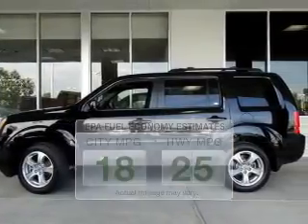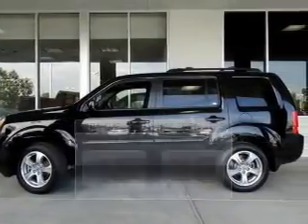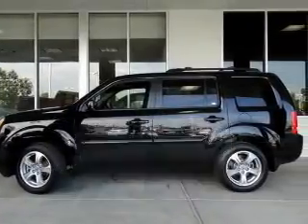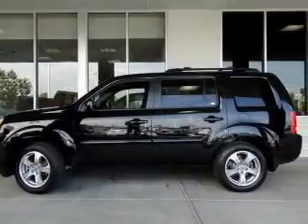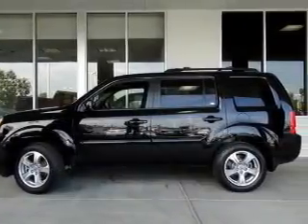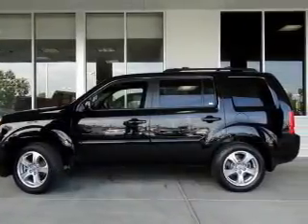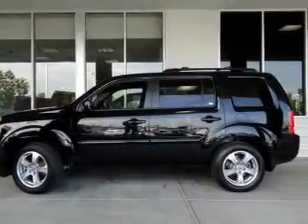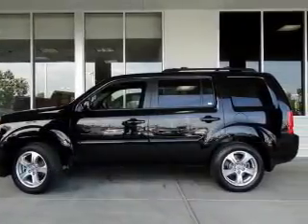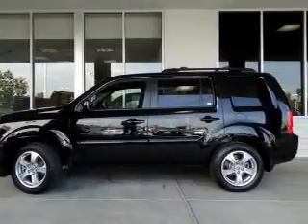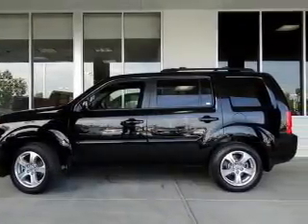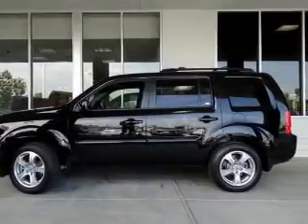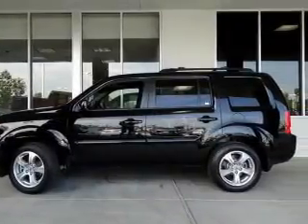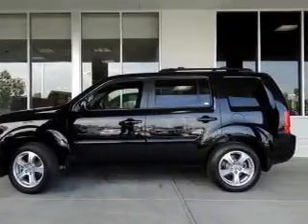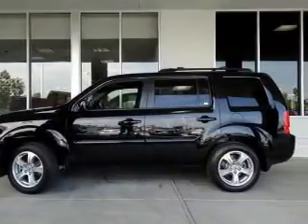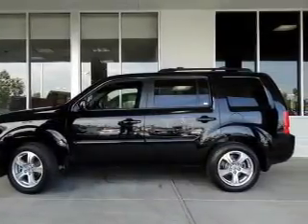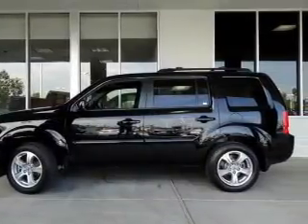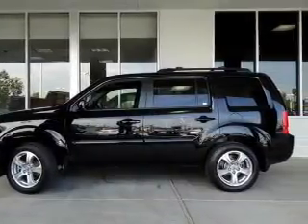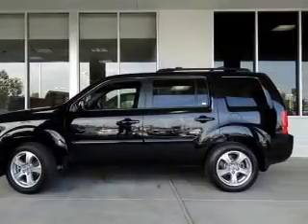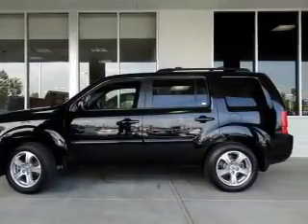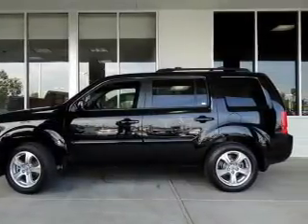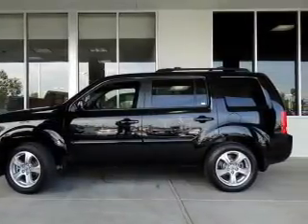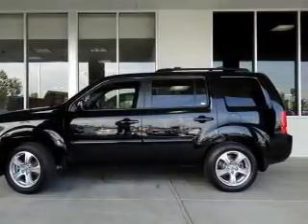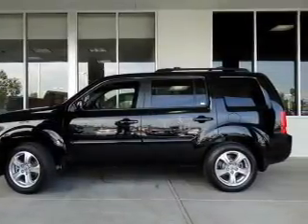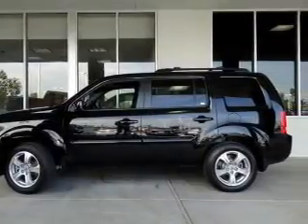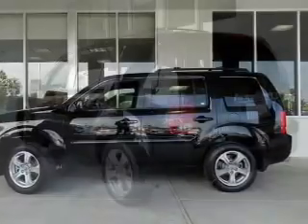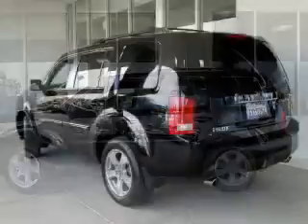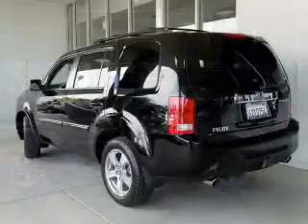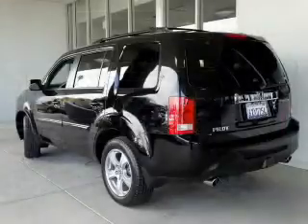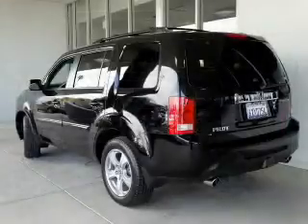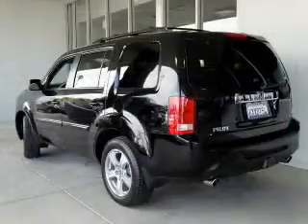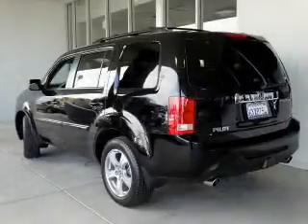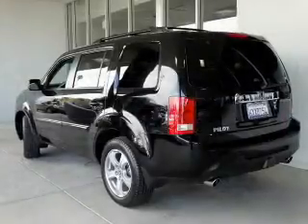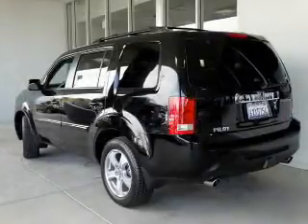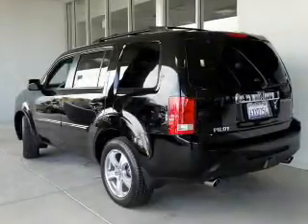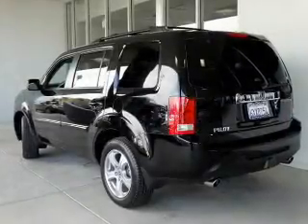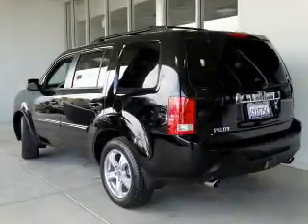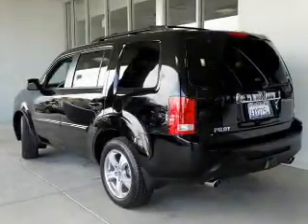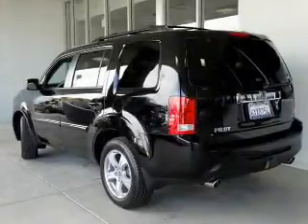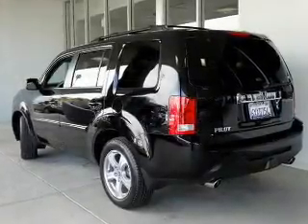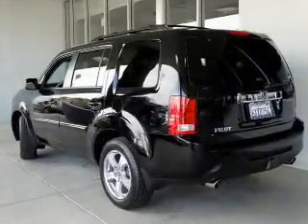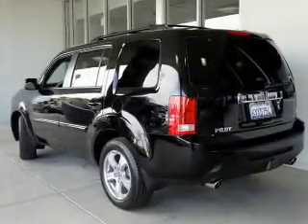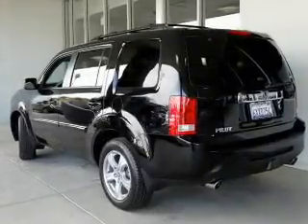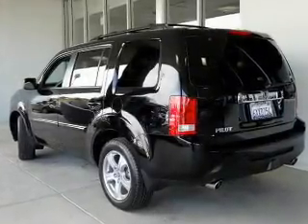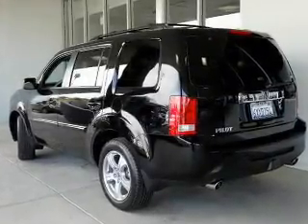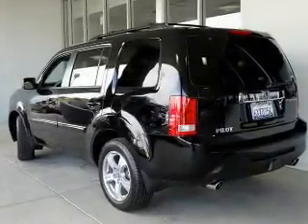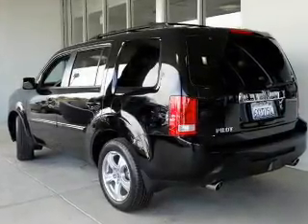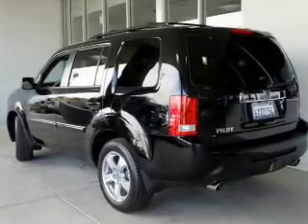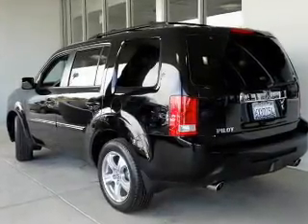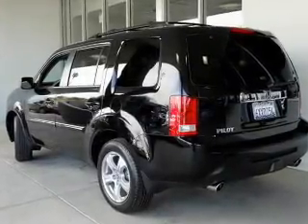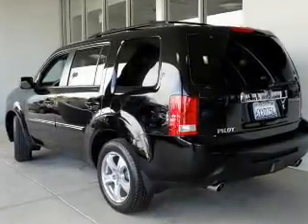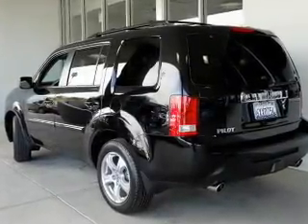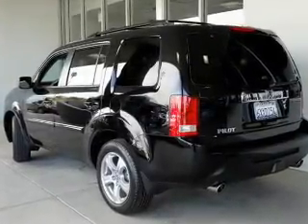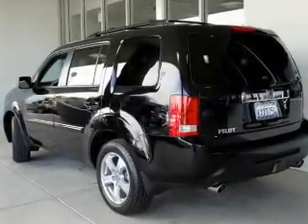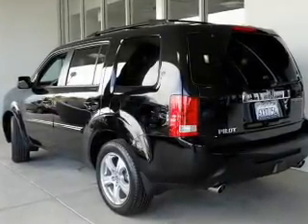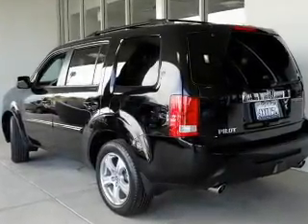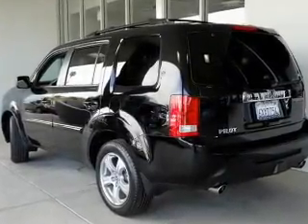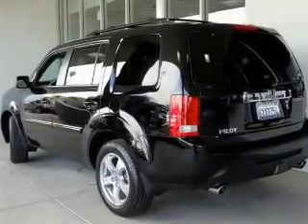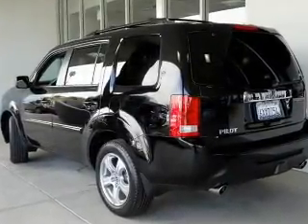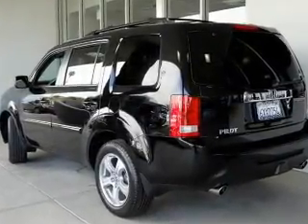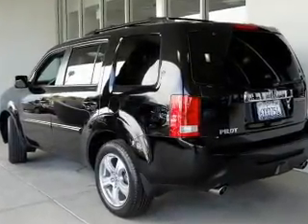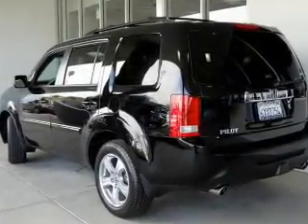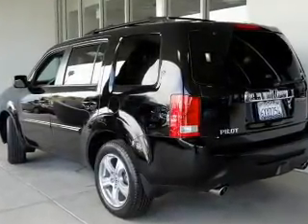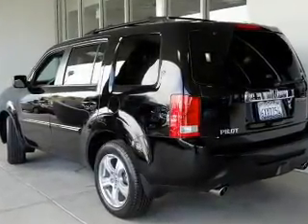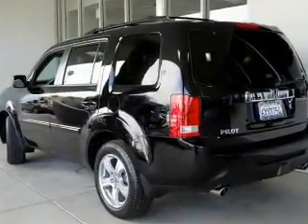The powertrain includes front-wheel drive with a solid six-cylinder engine that responds smoothly to its five-speed automatic transmission.